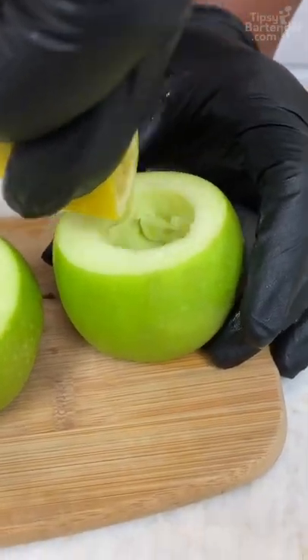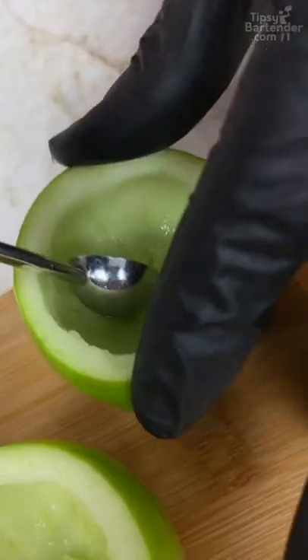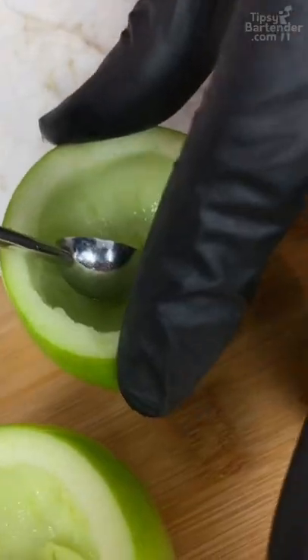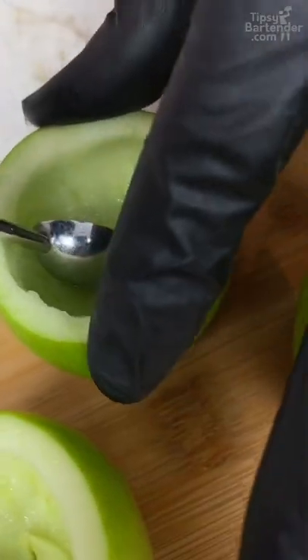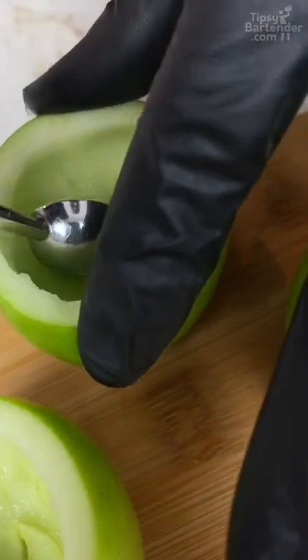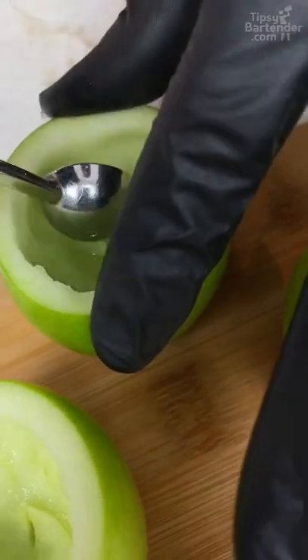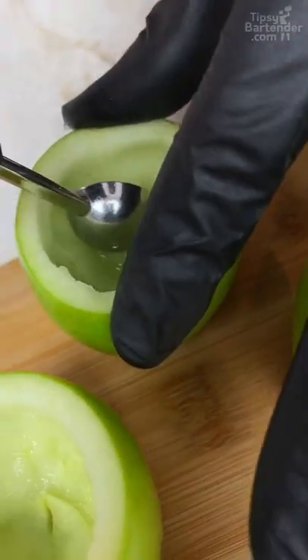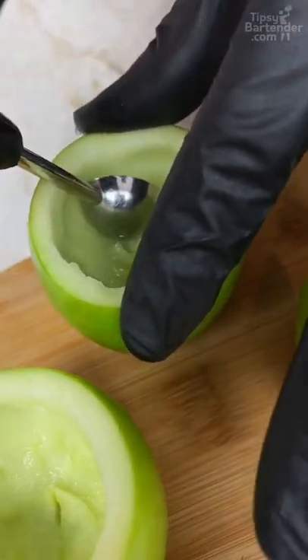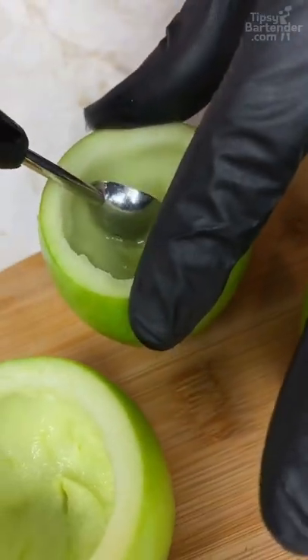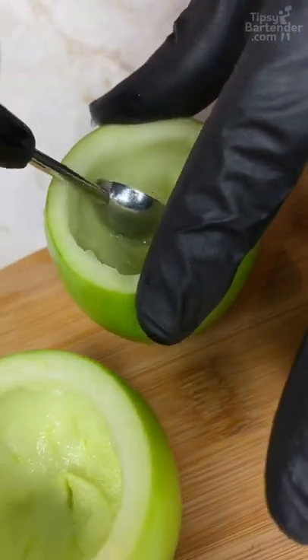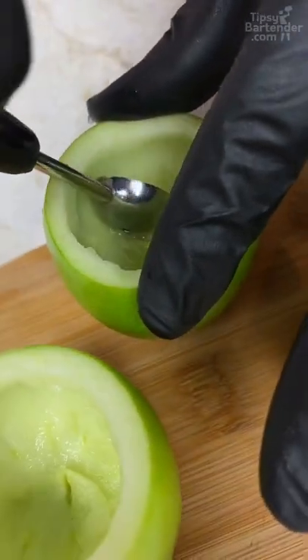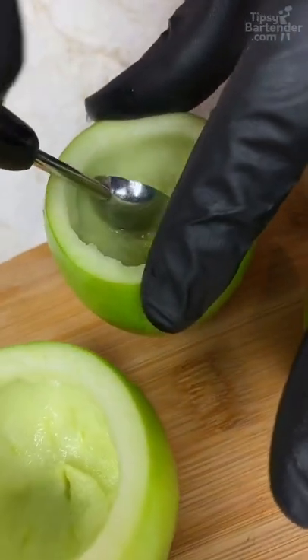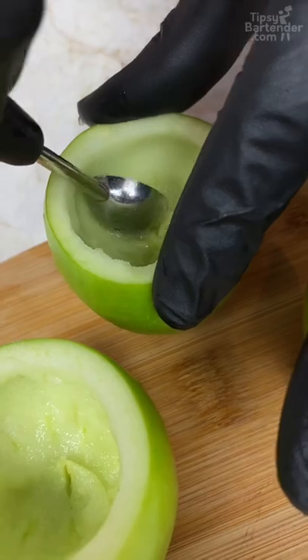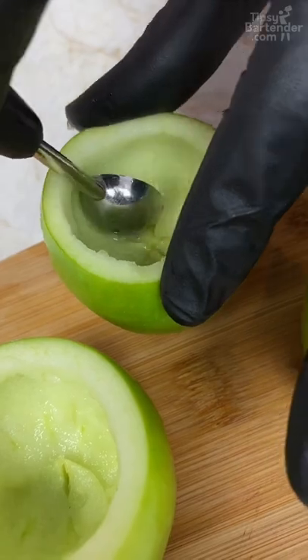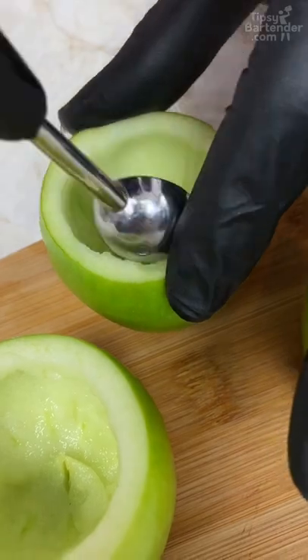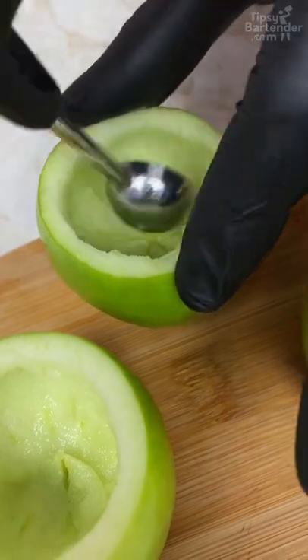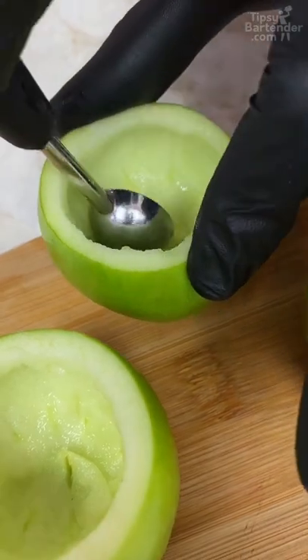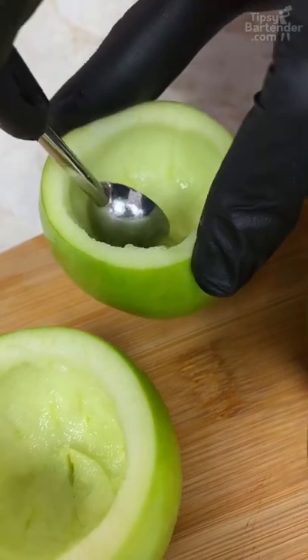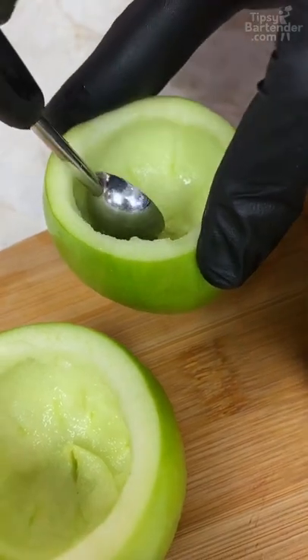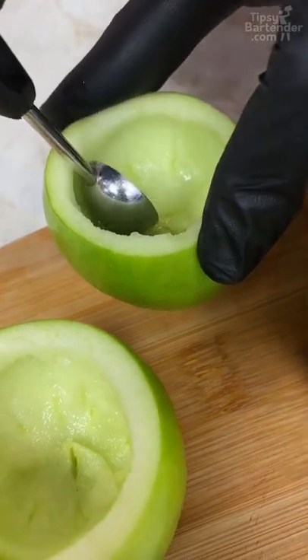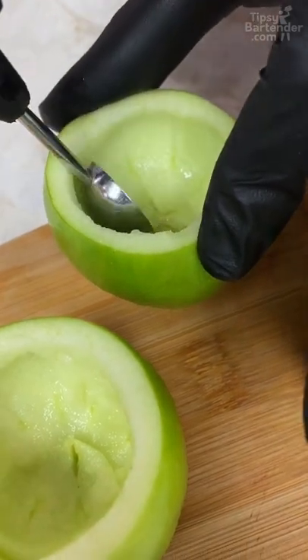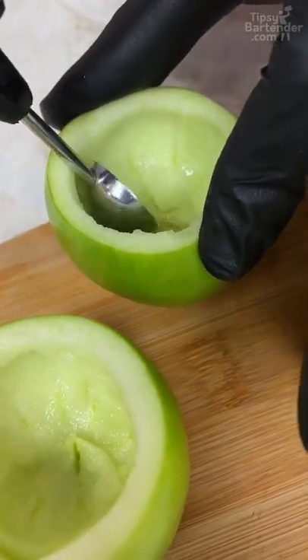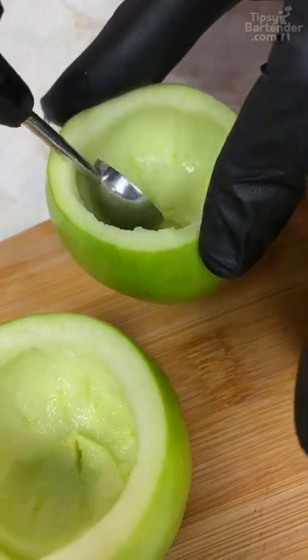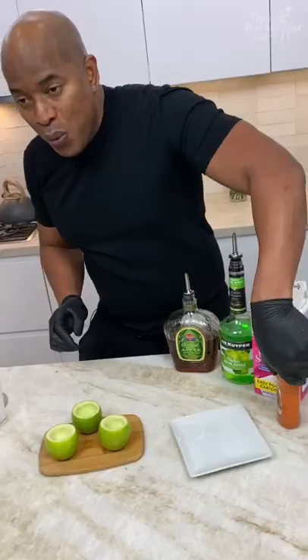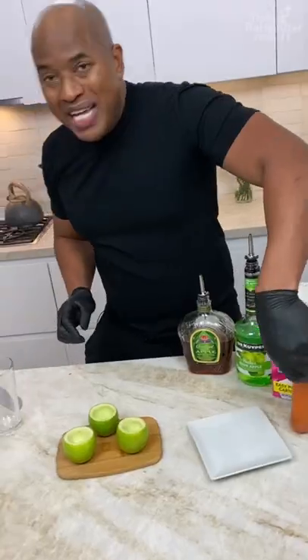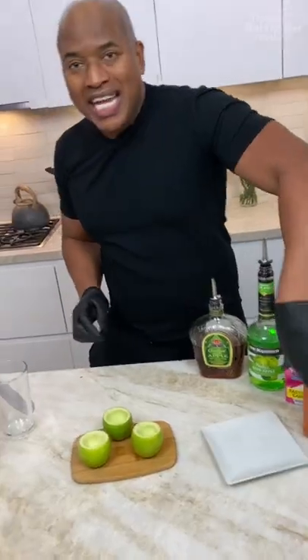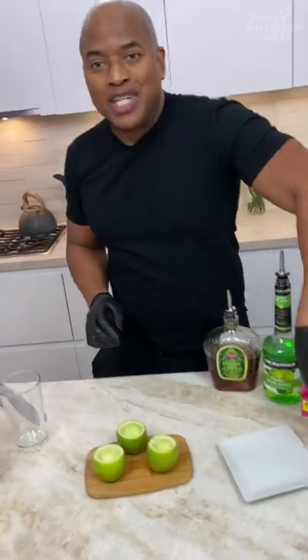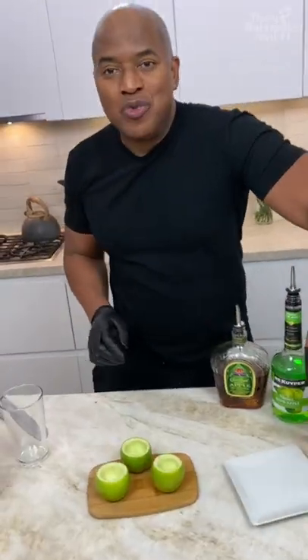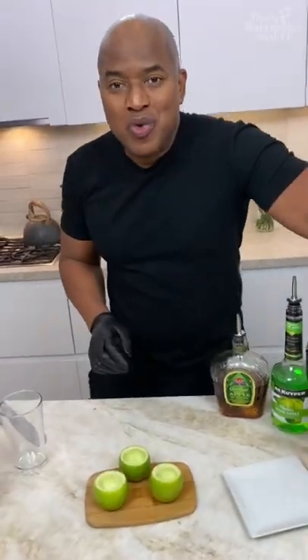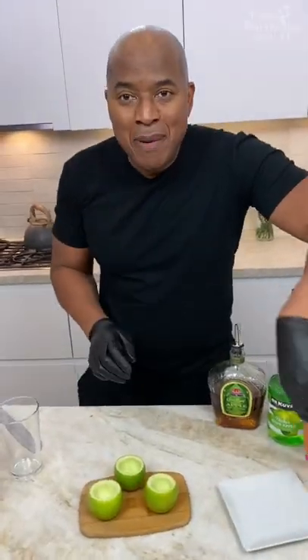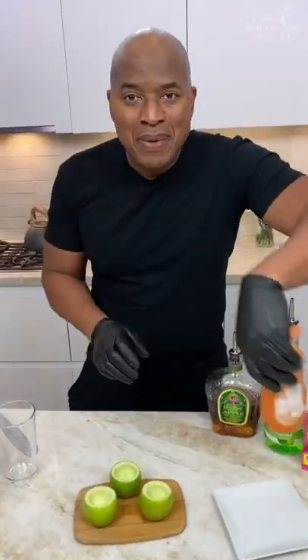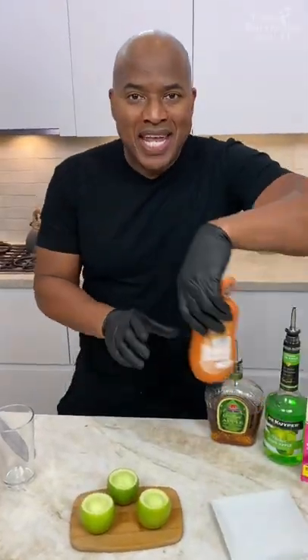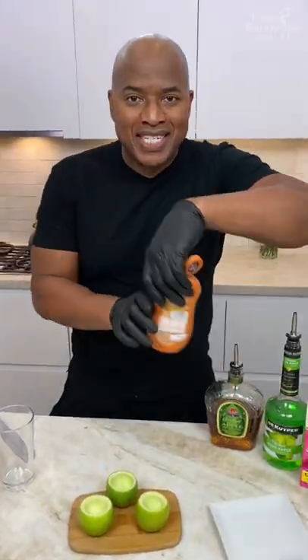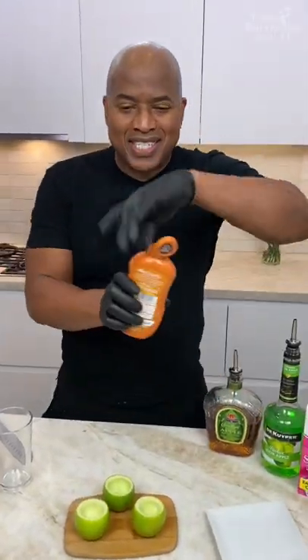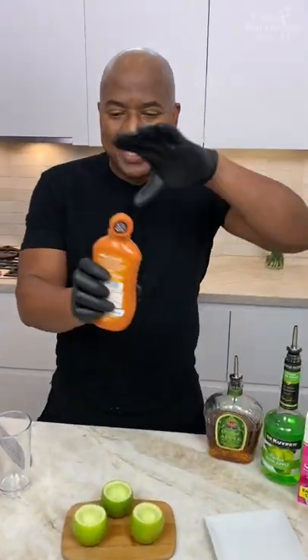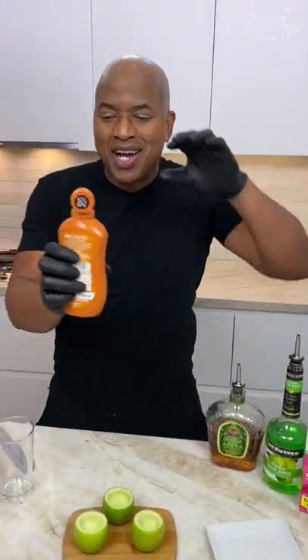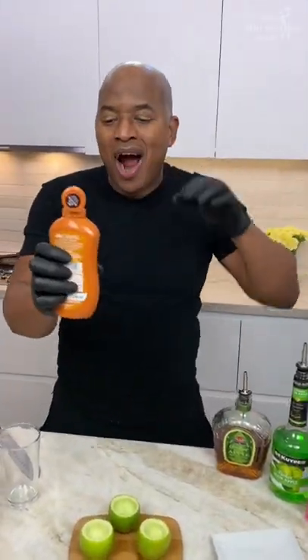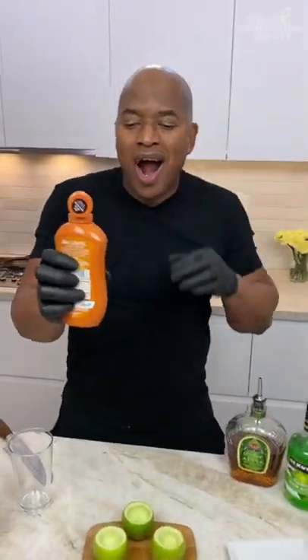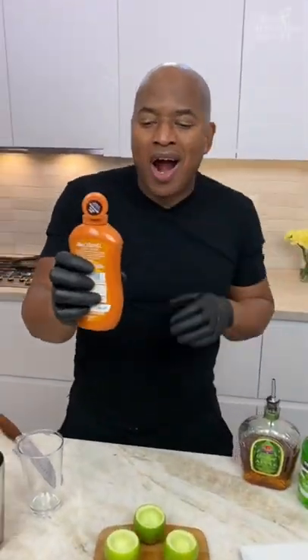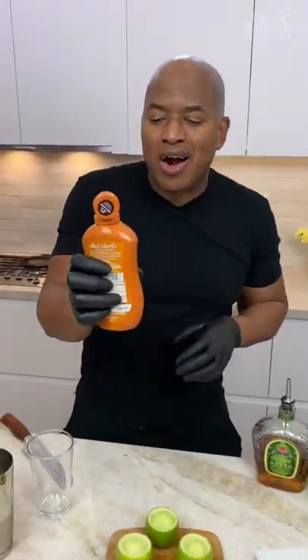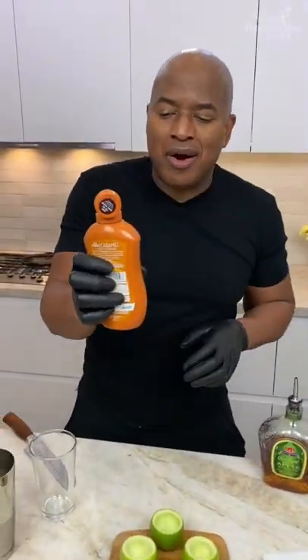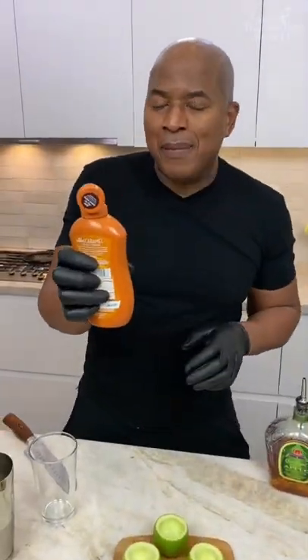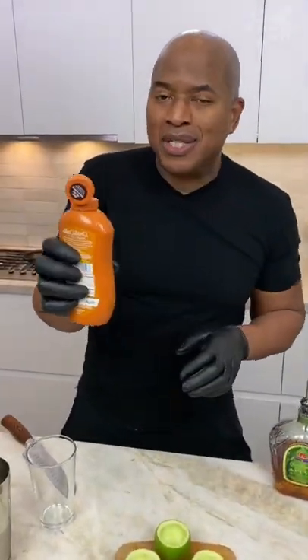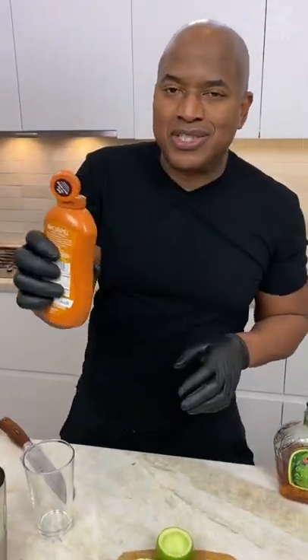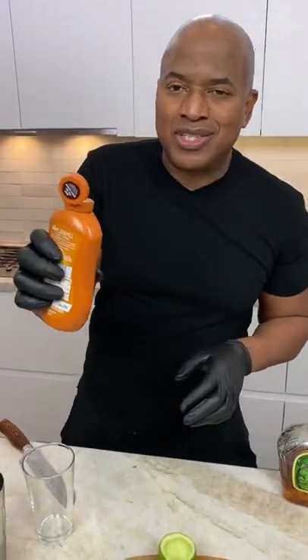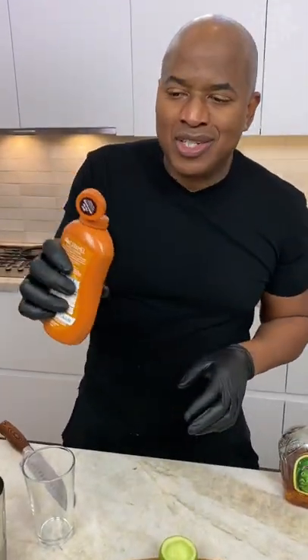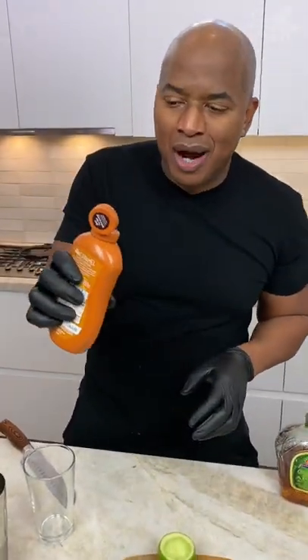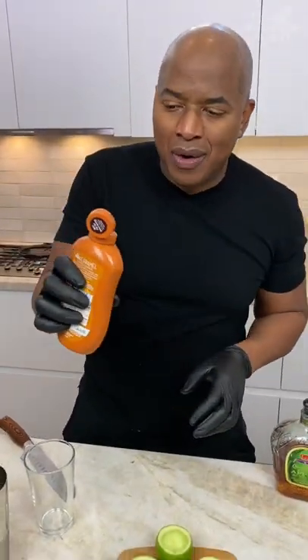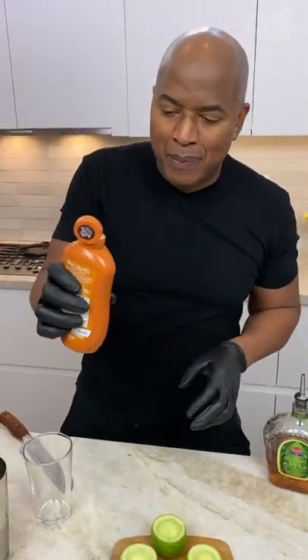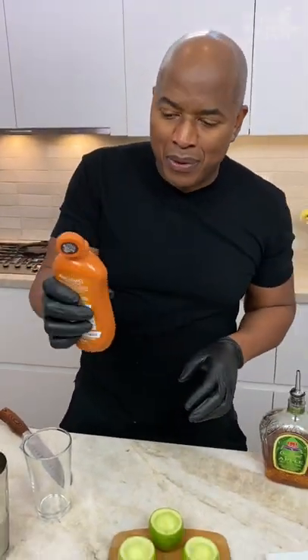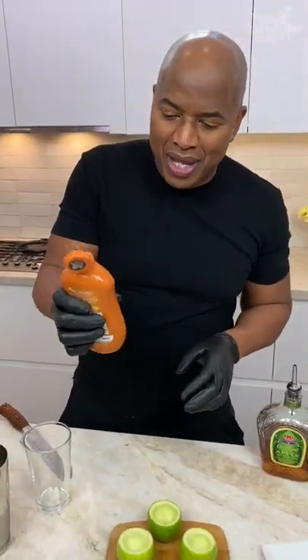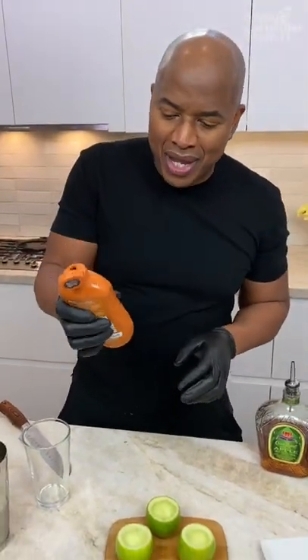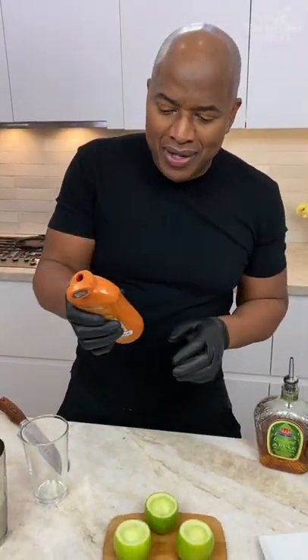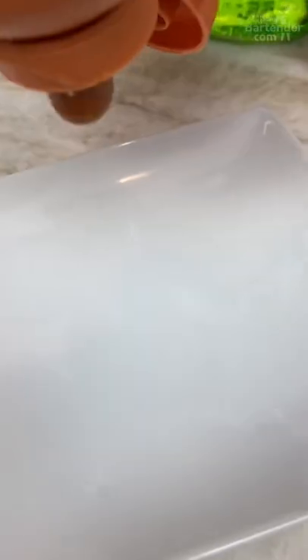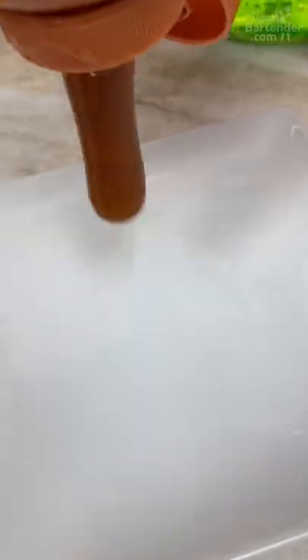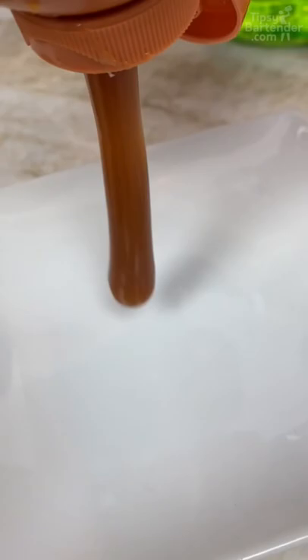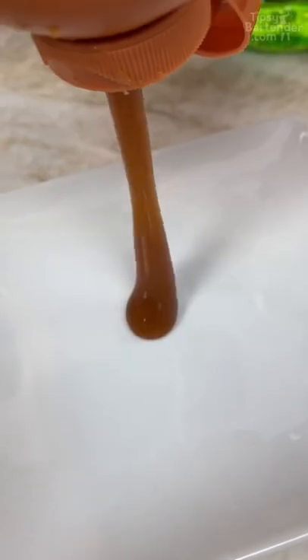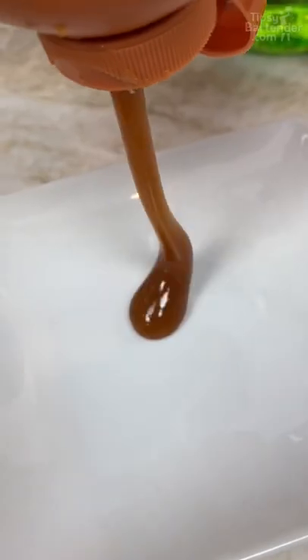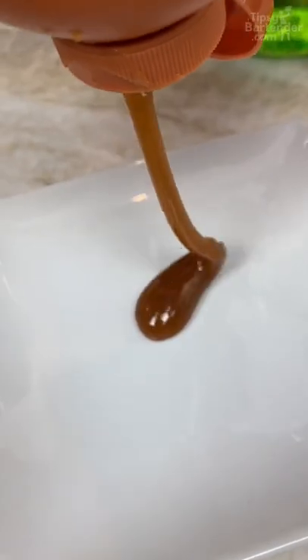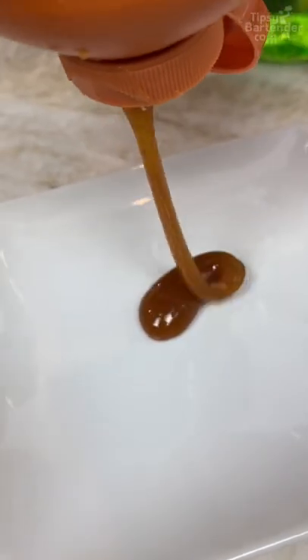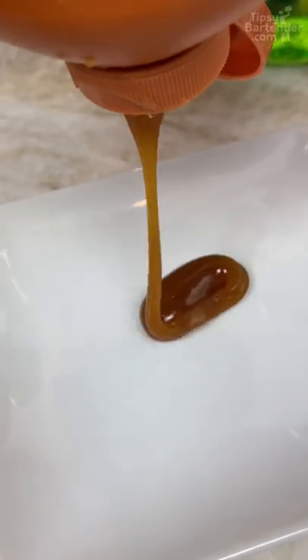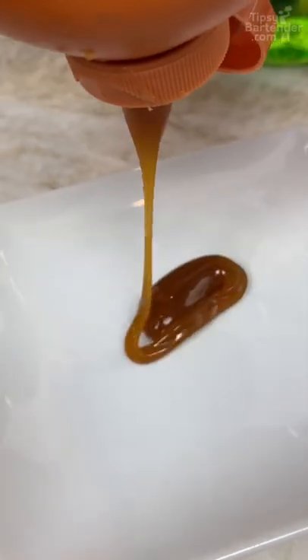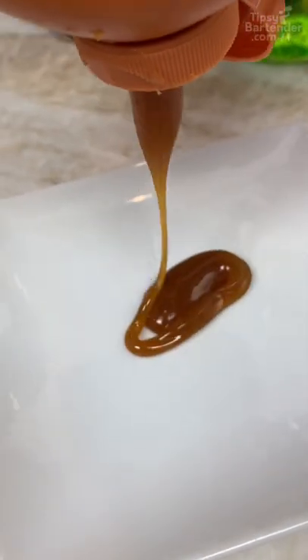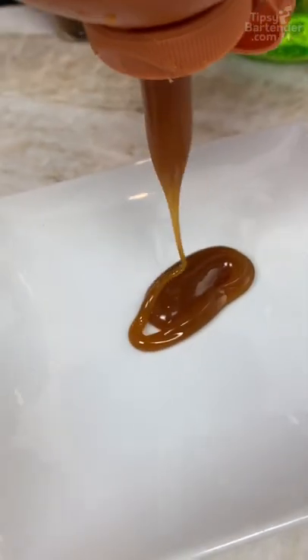Guys, I made the holes a little bit, just a little bit bigger. We got to rim this in caramel syrup, and this hot caramel stuff.